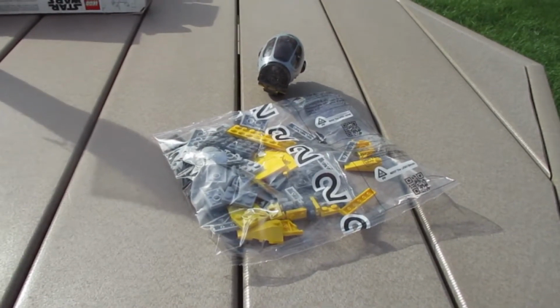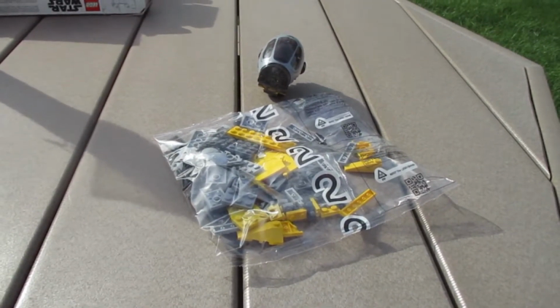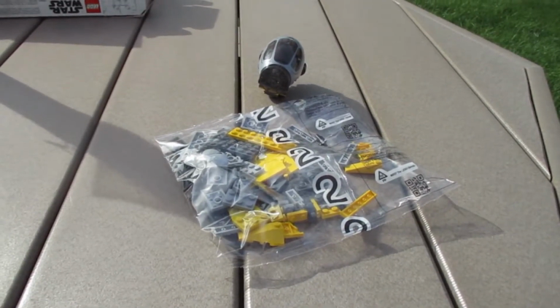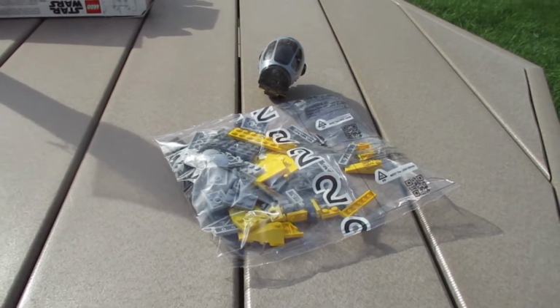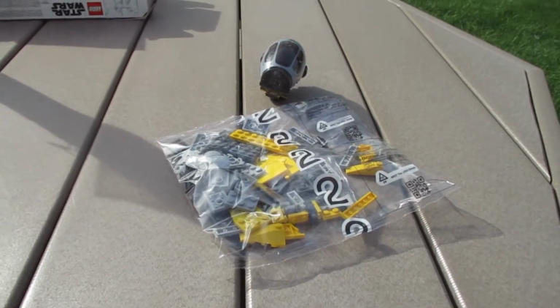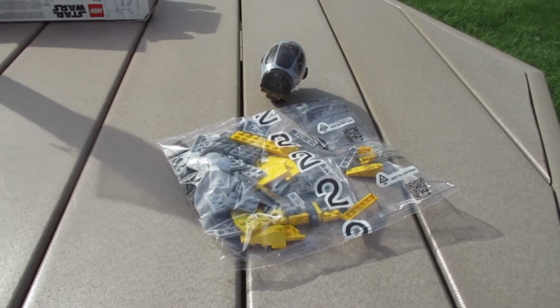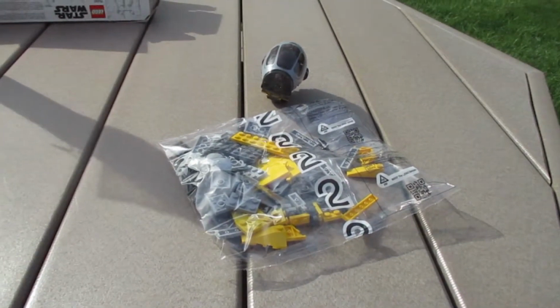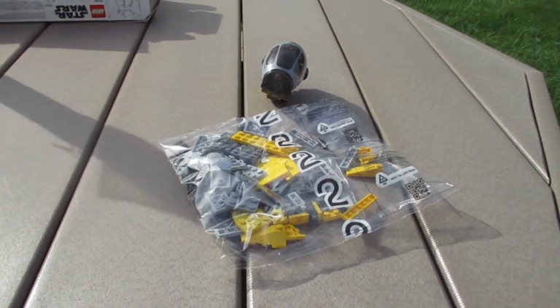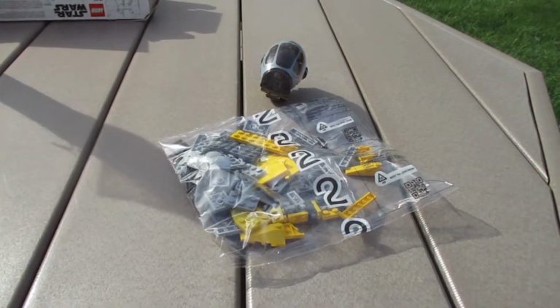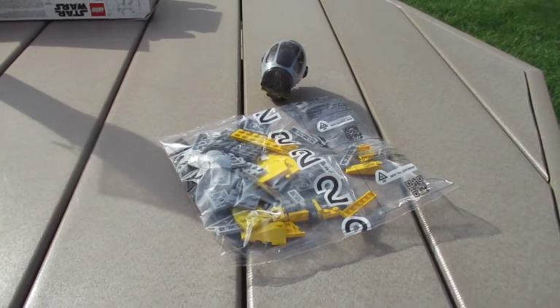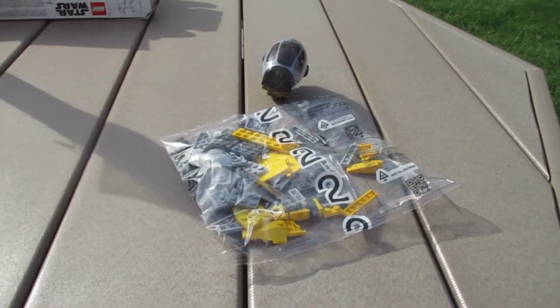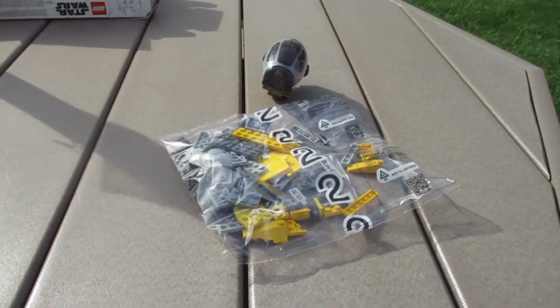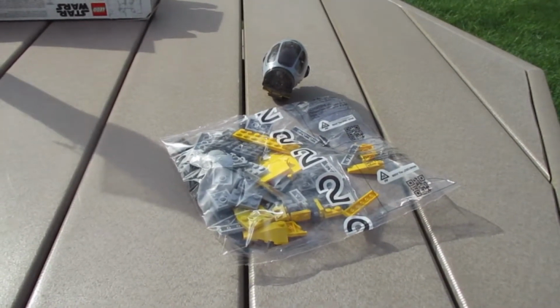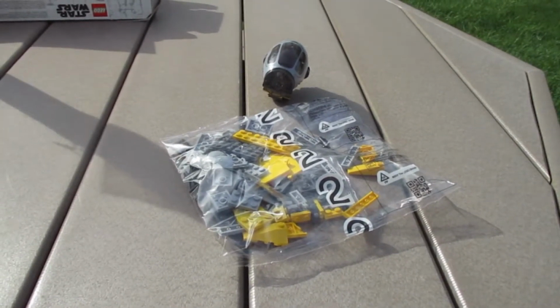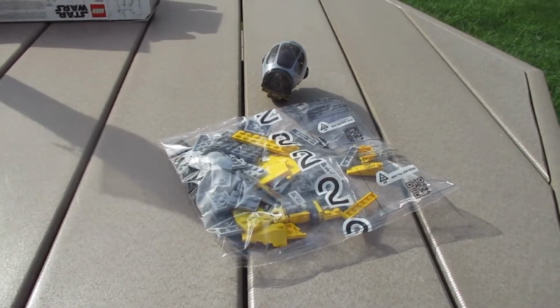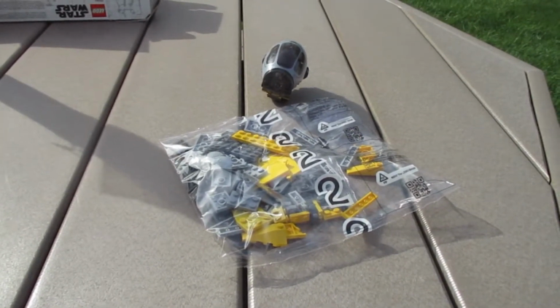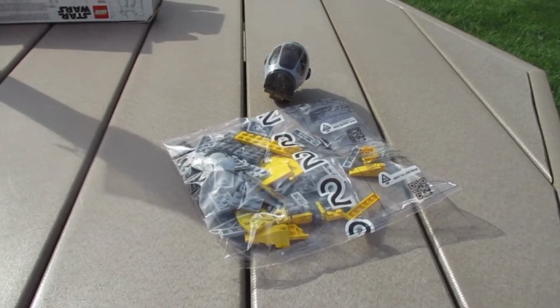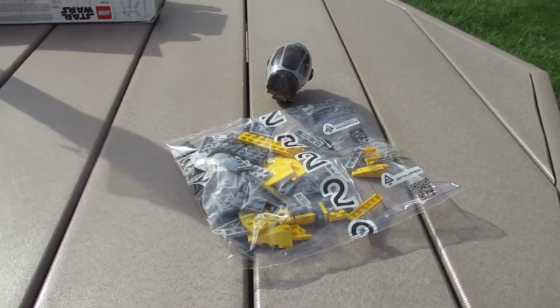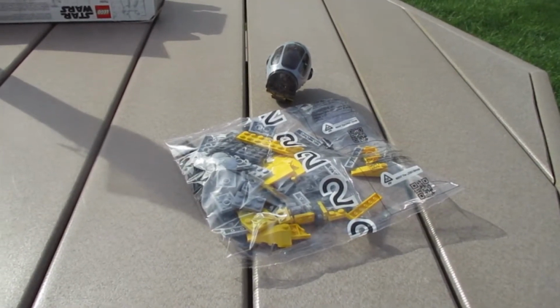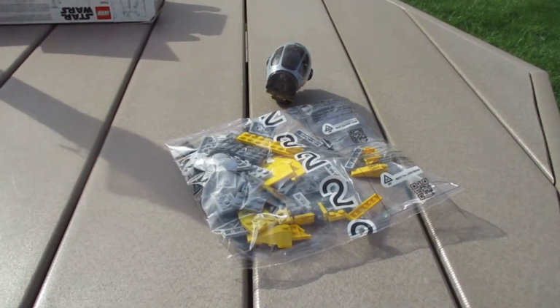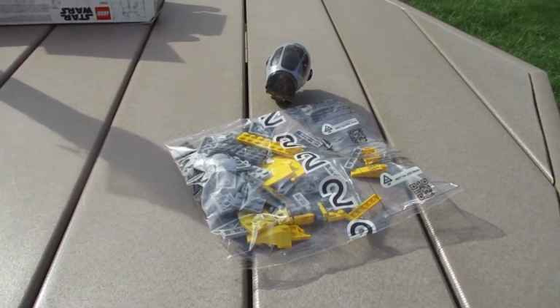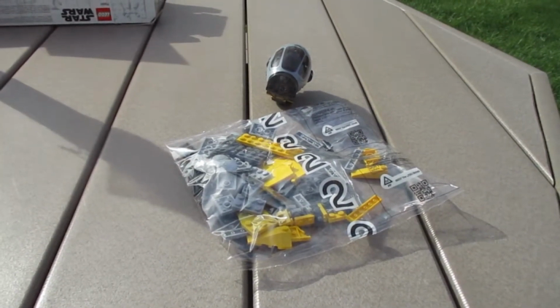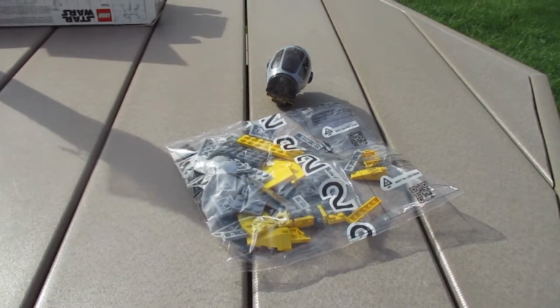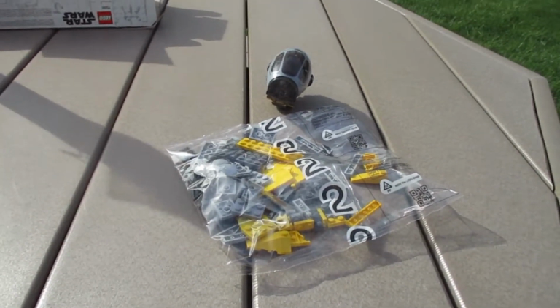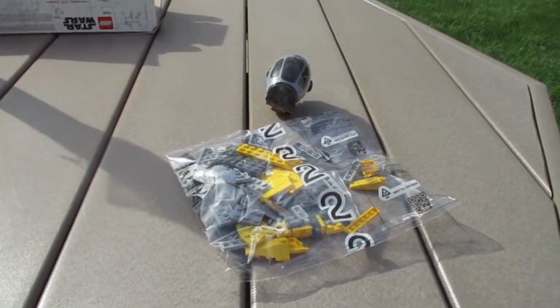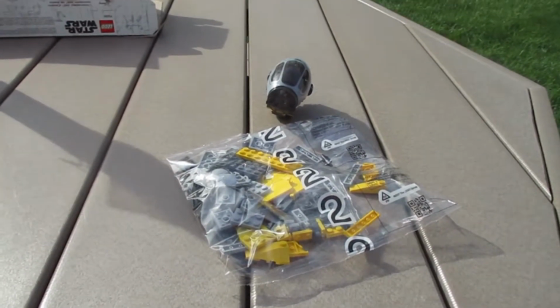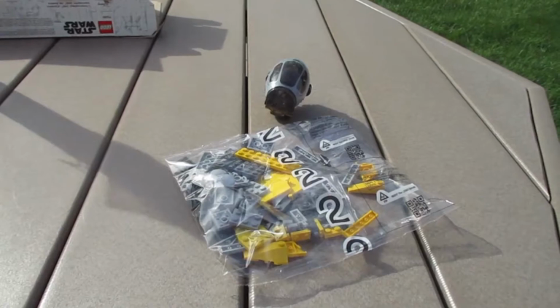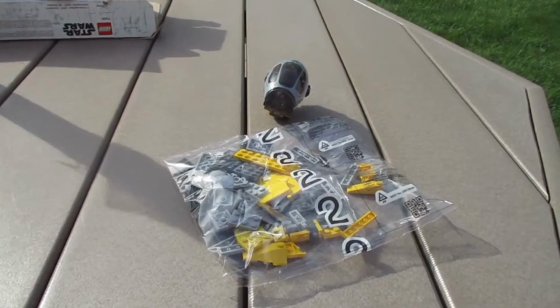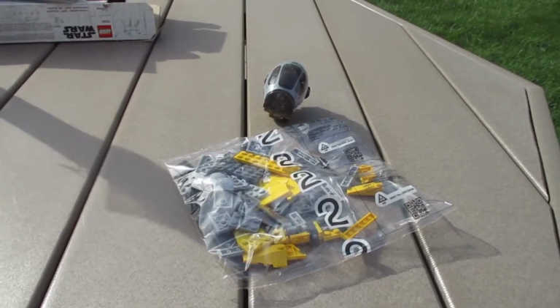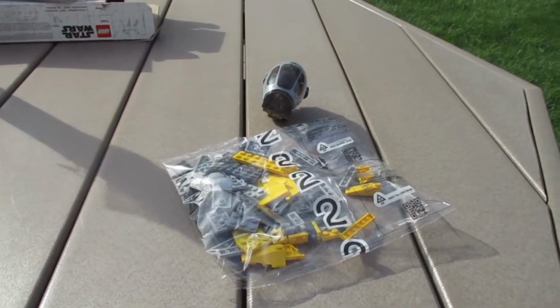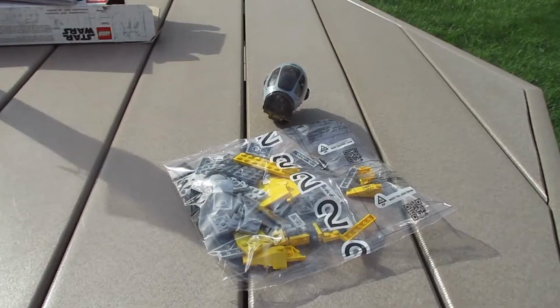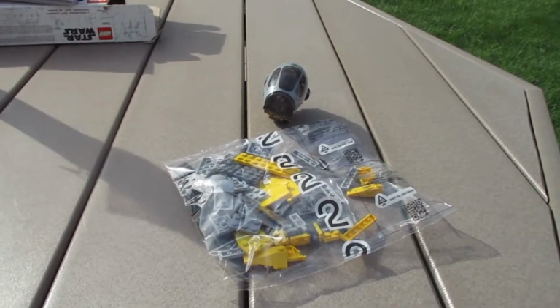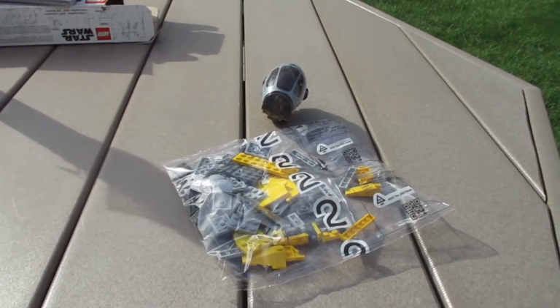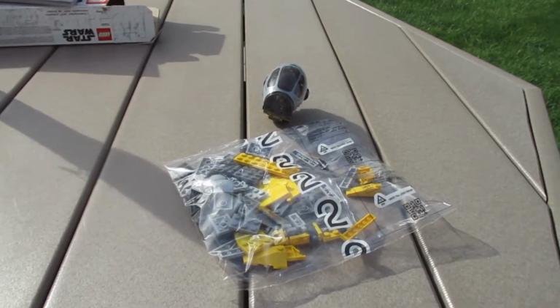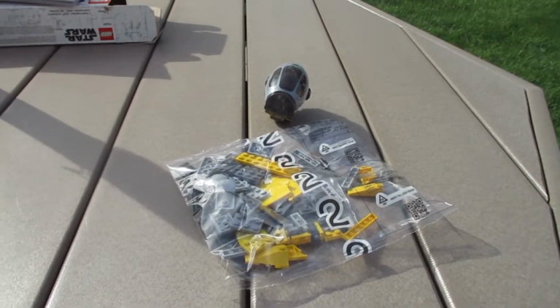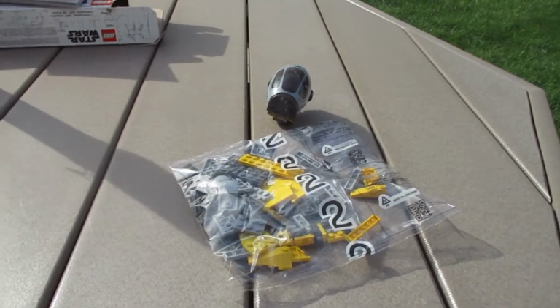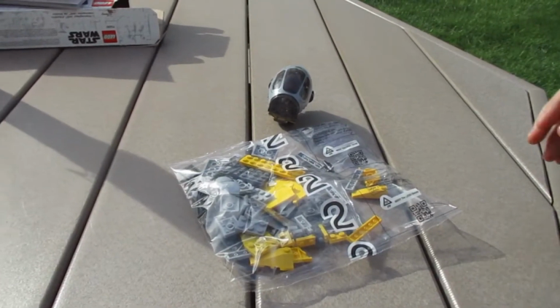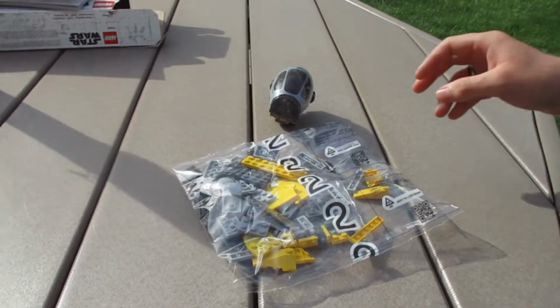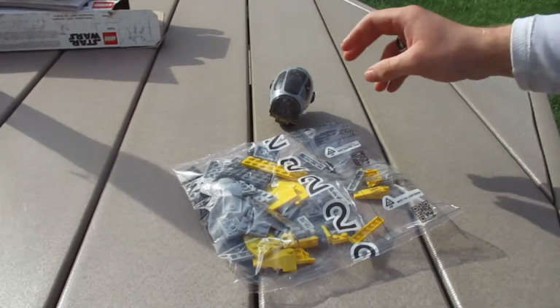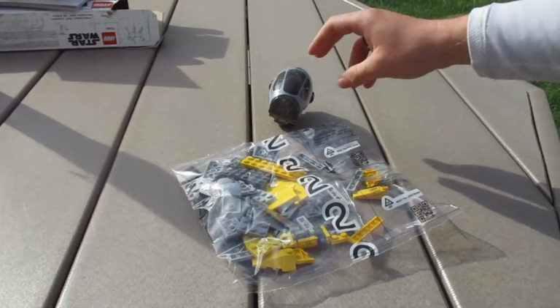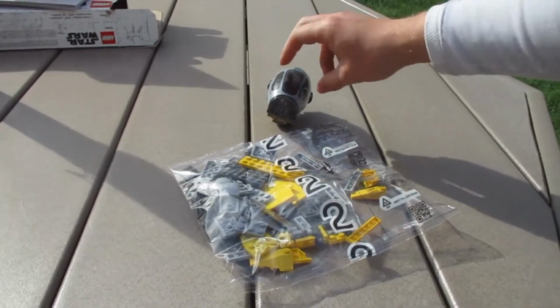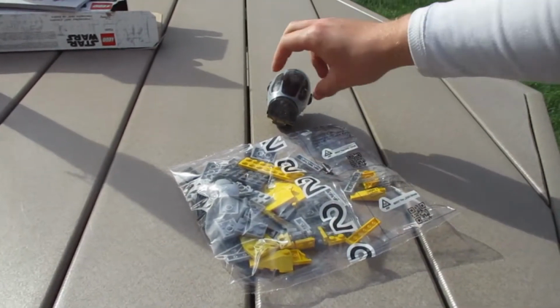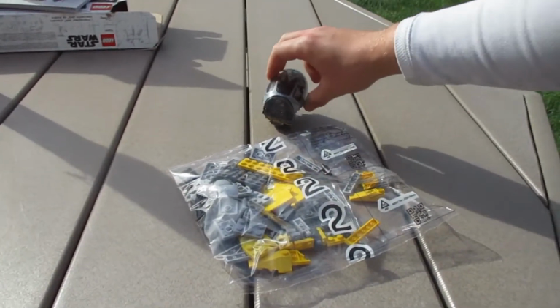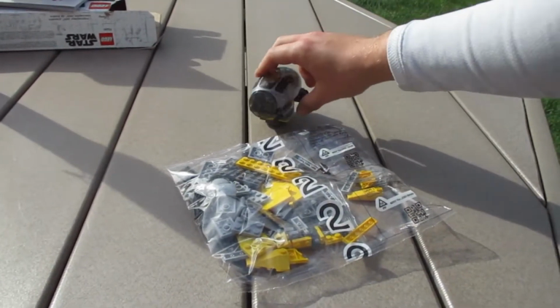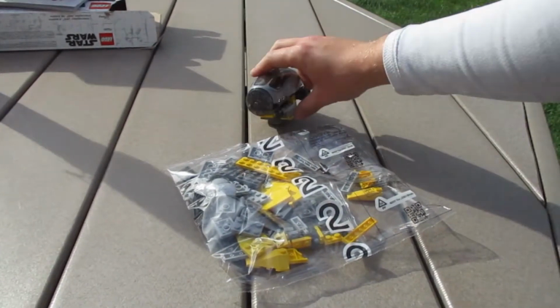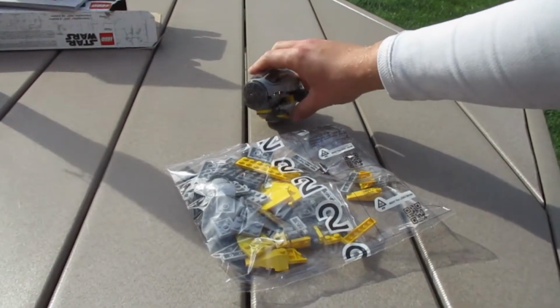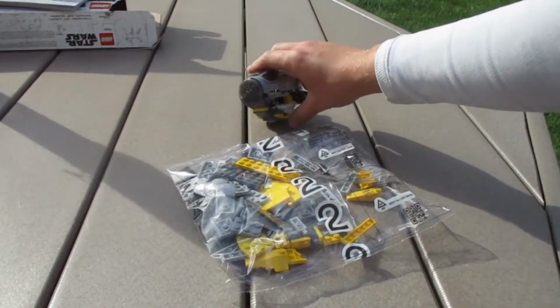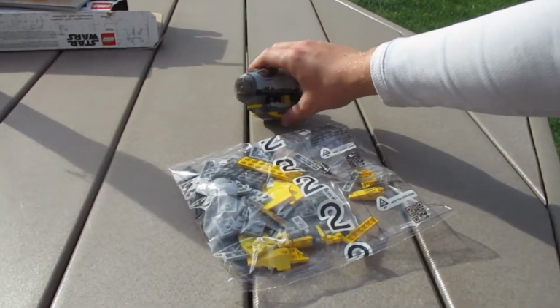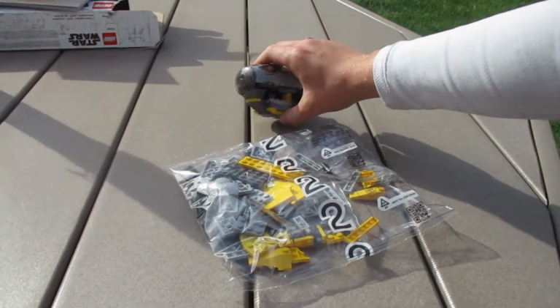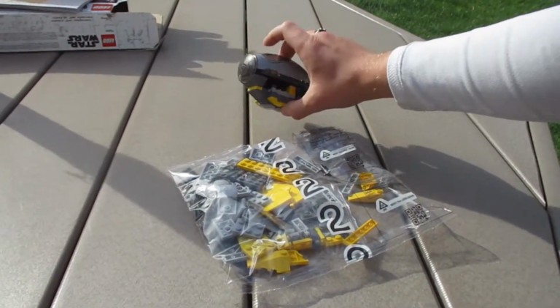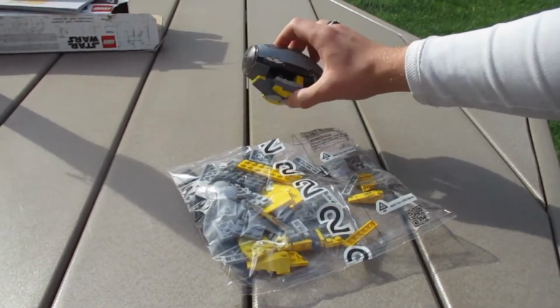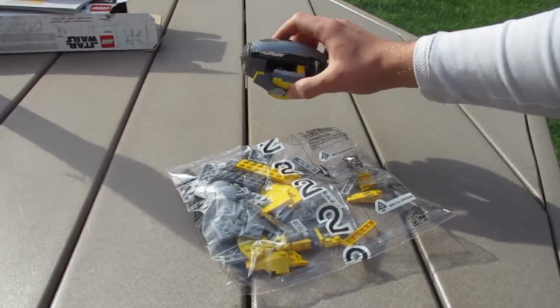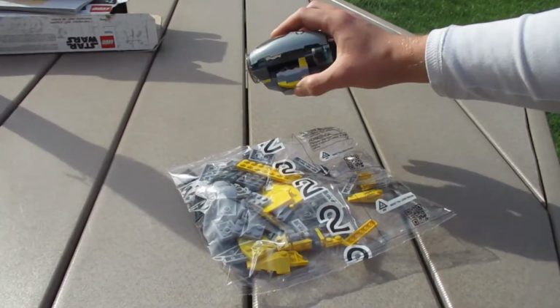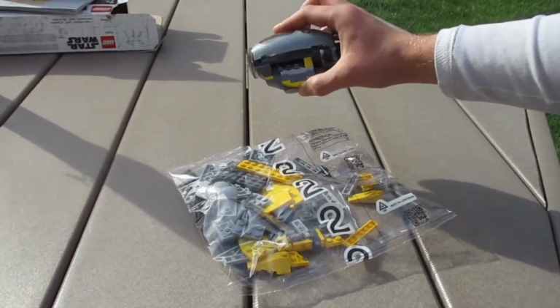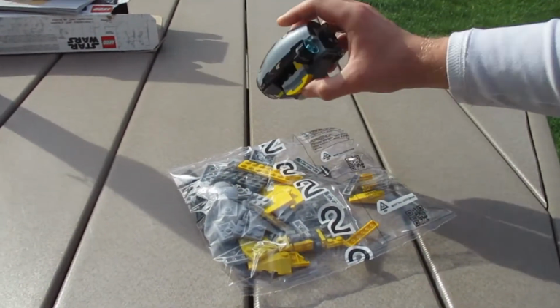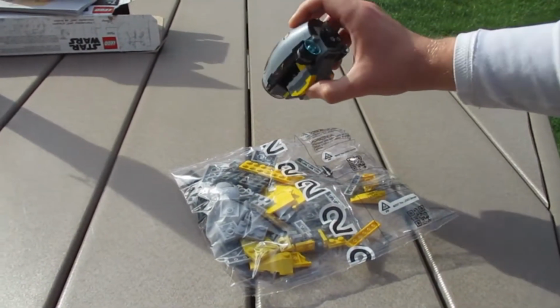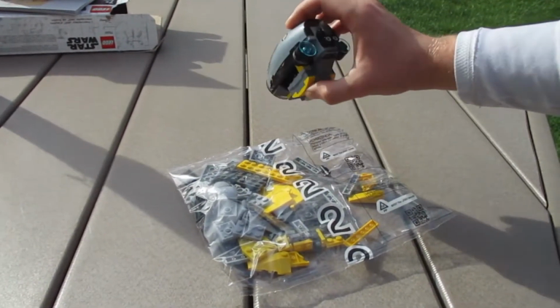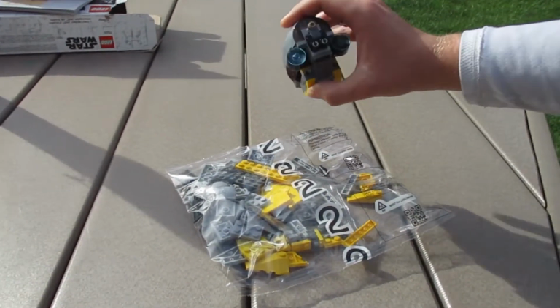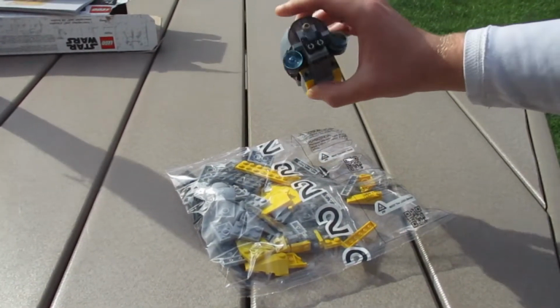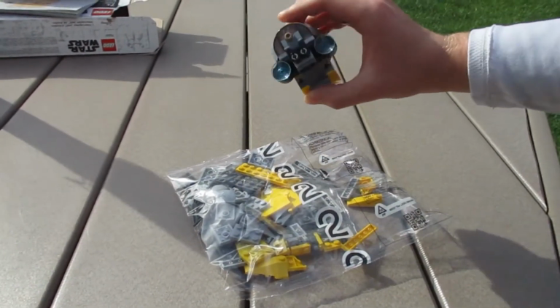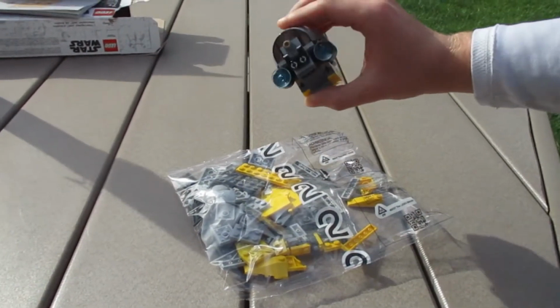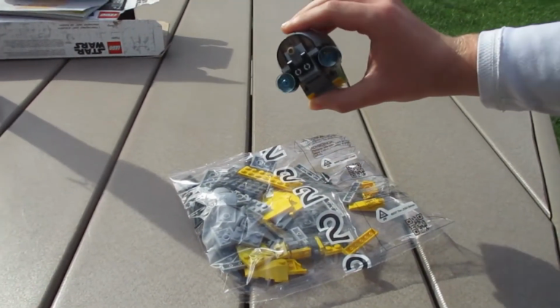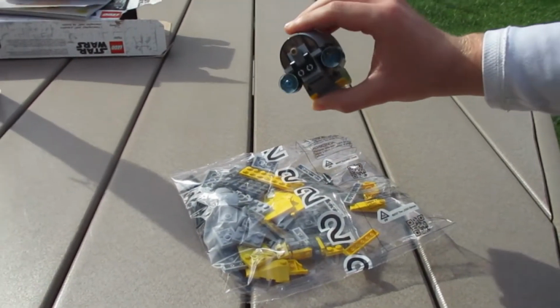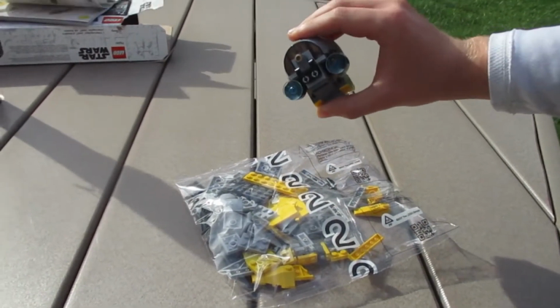Now, I'm filming somewhere else — don't mind that. It still looks cool. So here again, this is what we have with Bag 1.